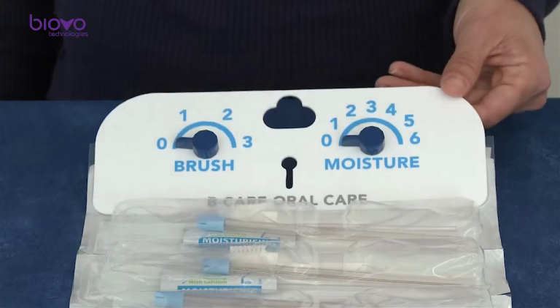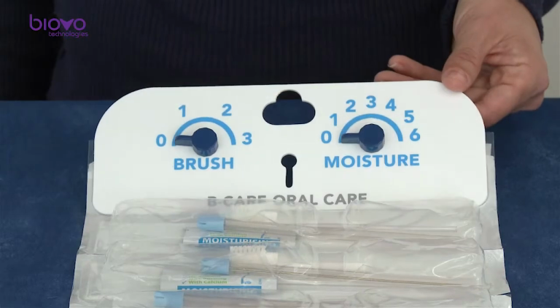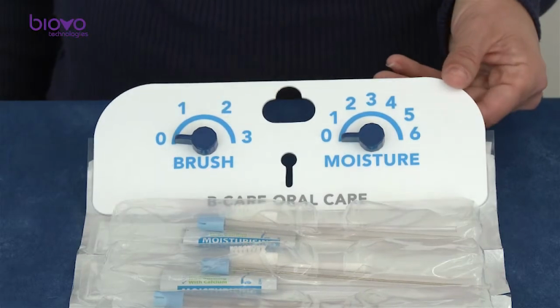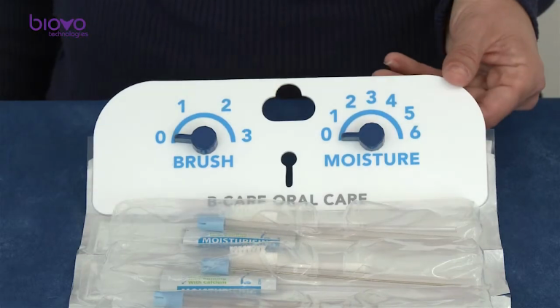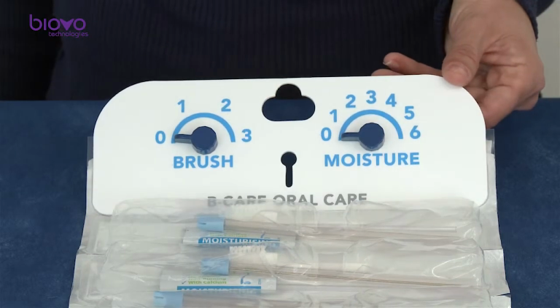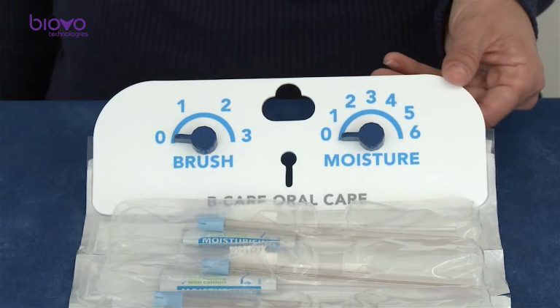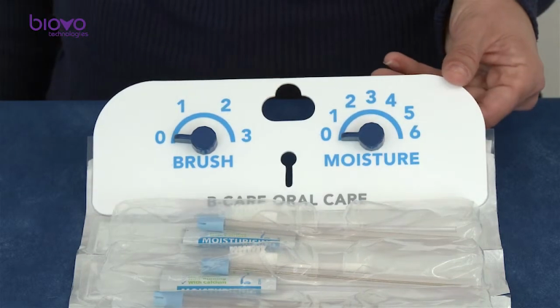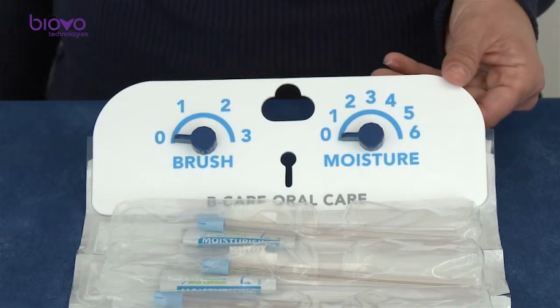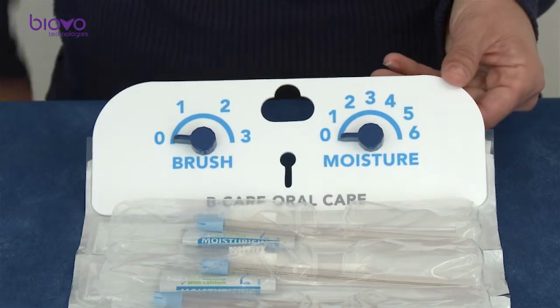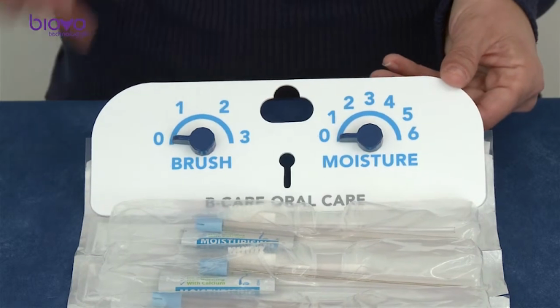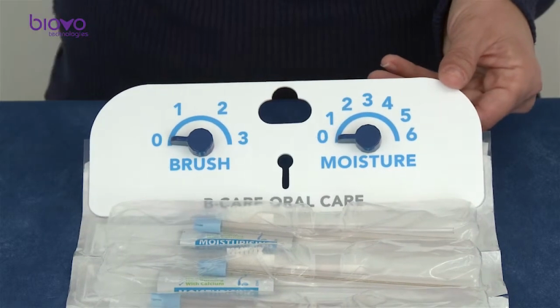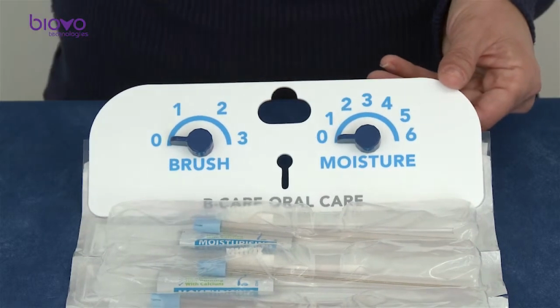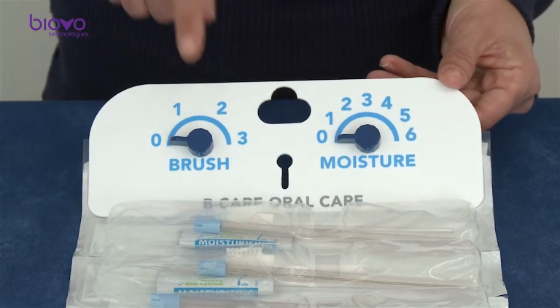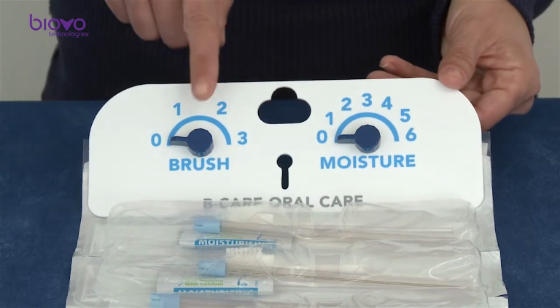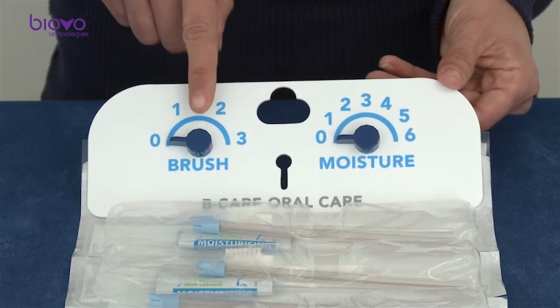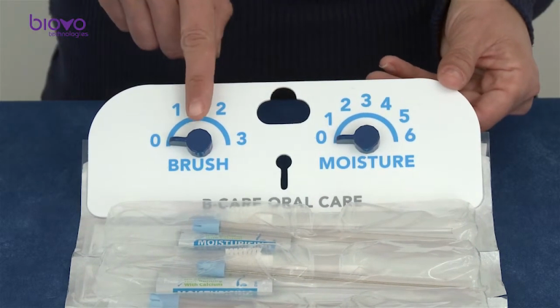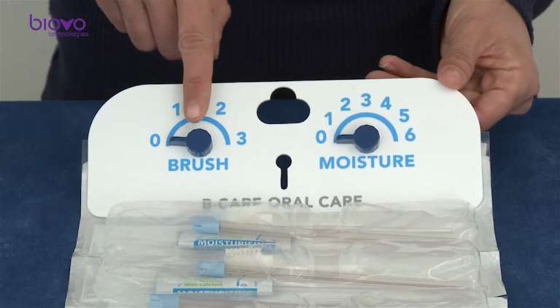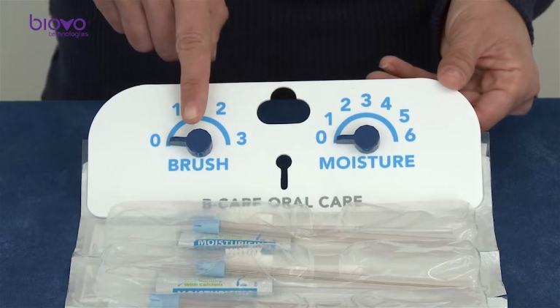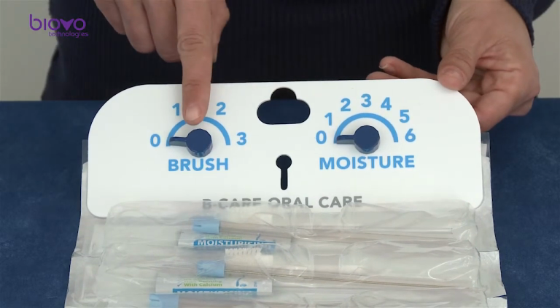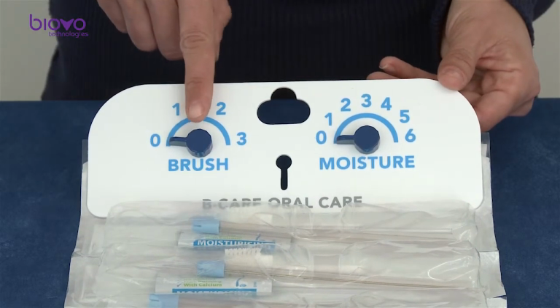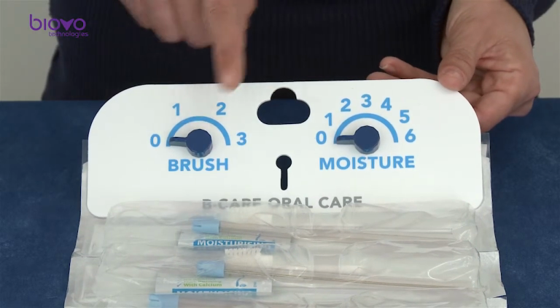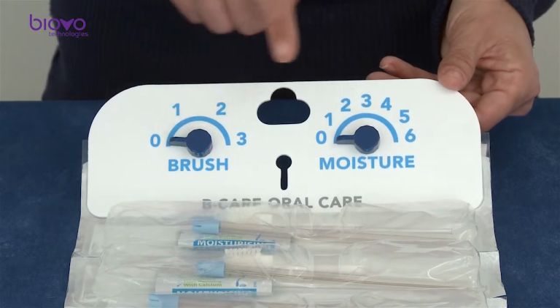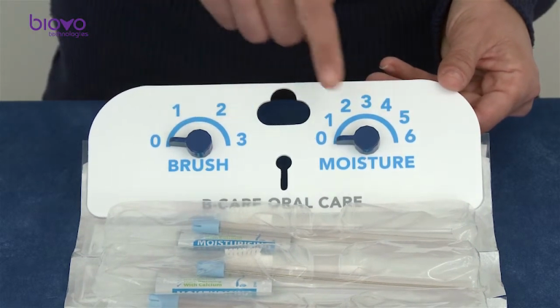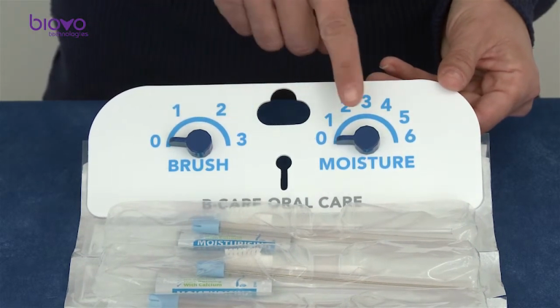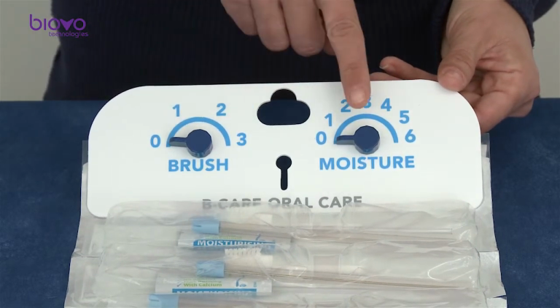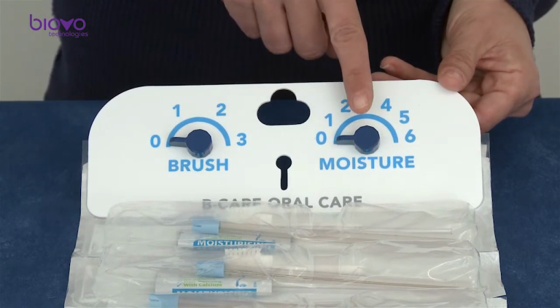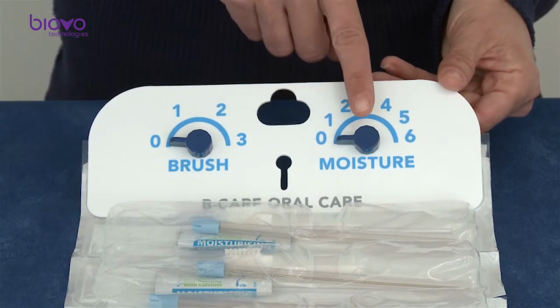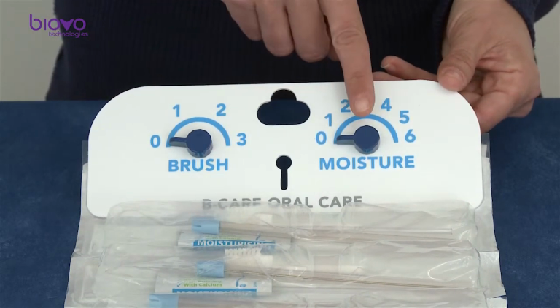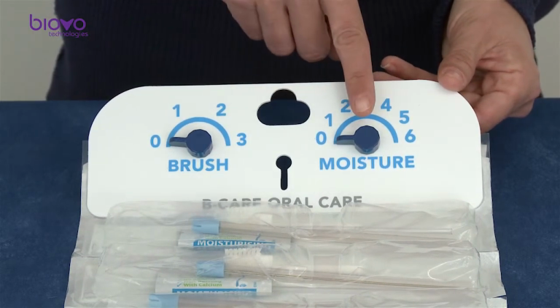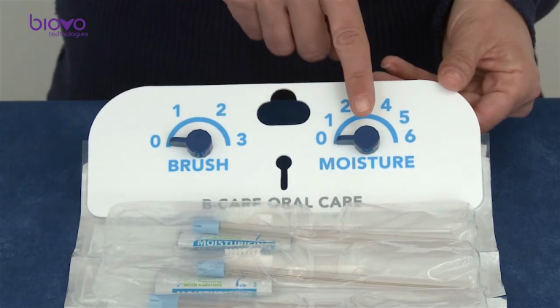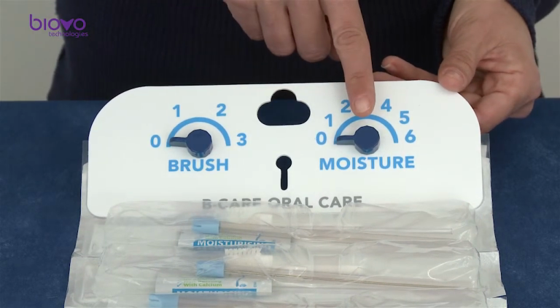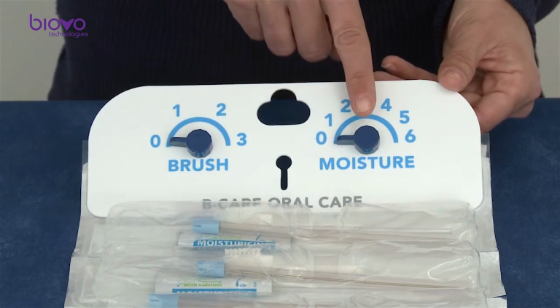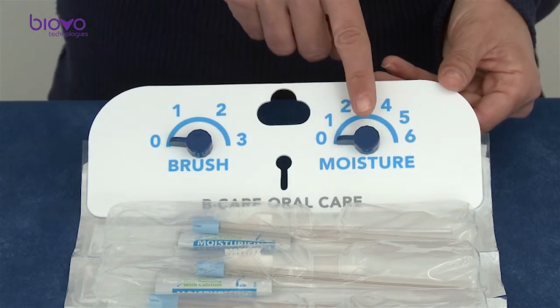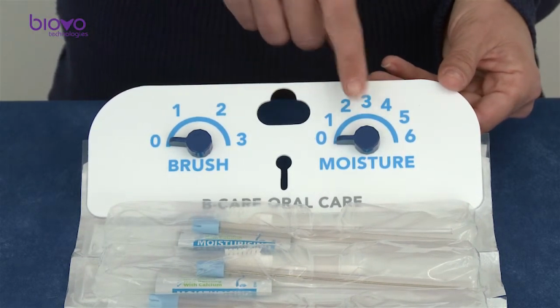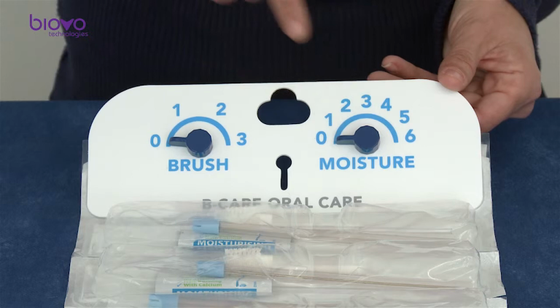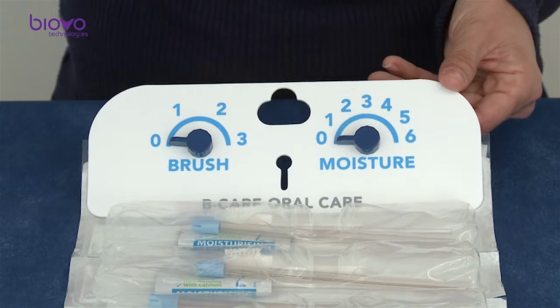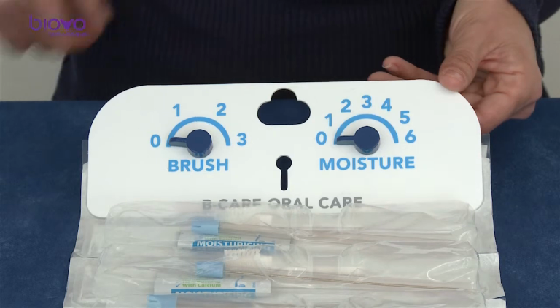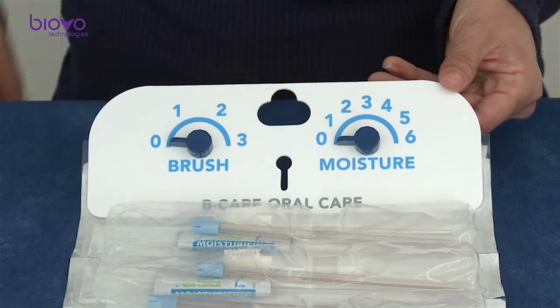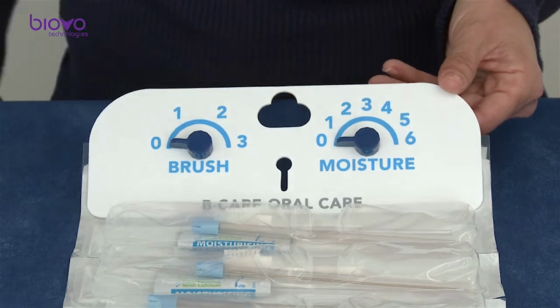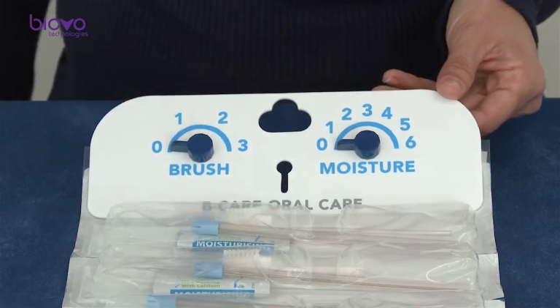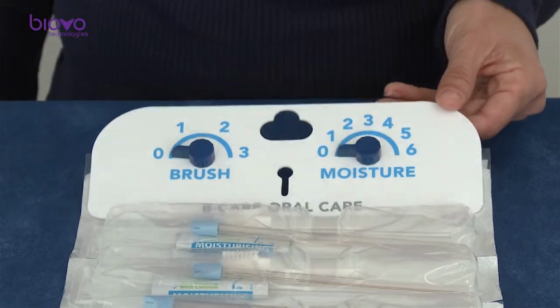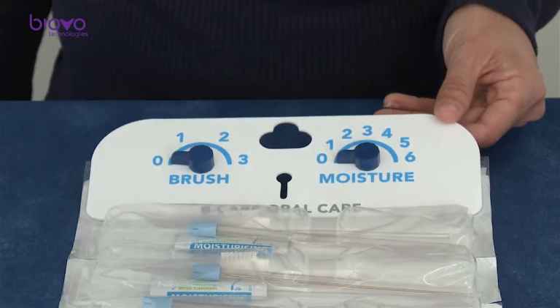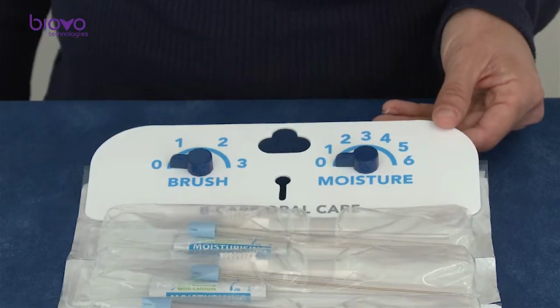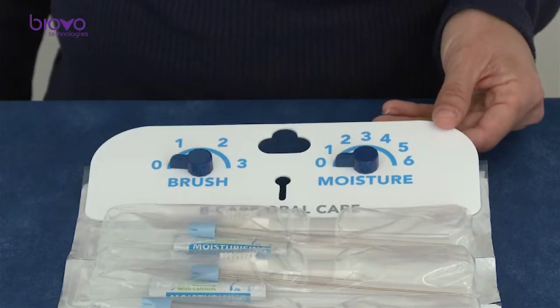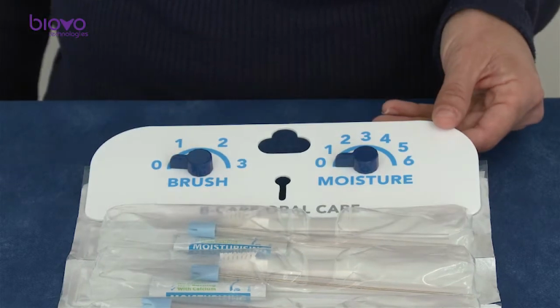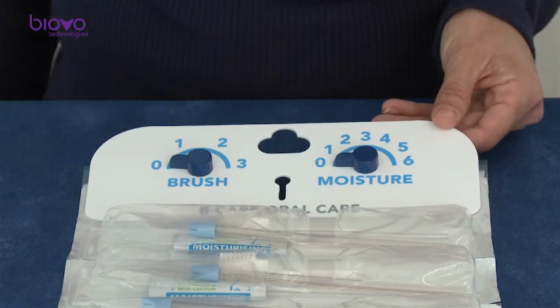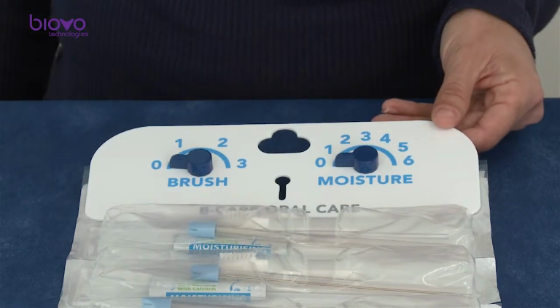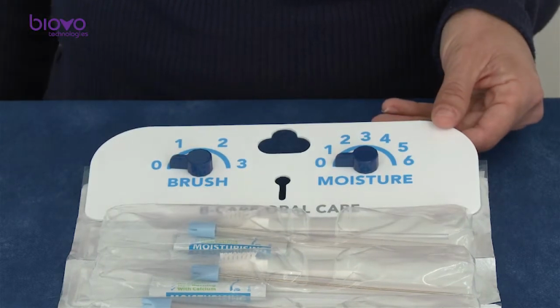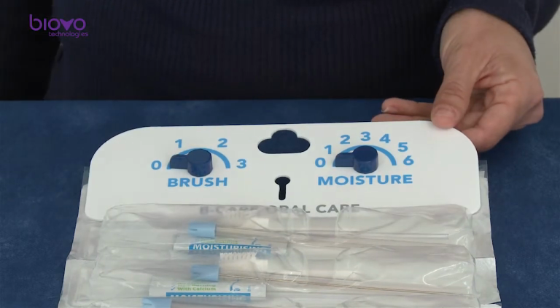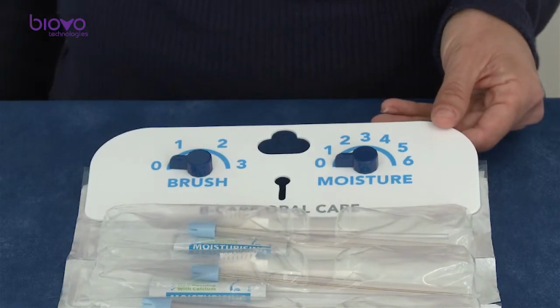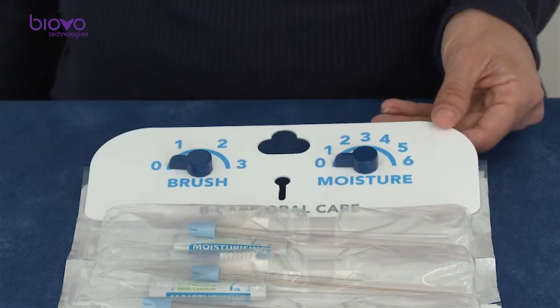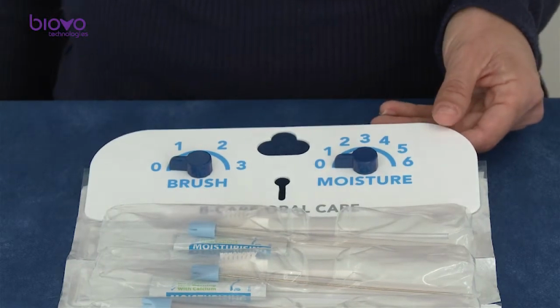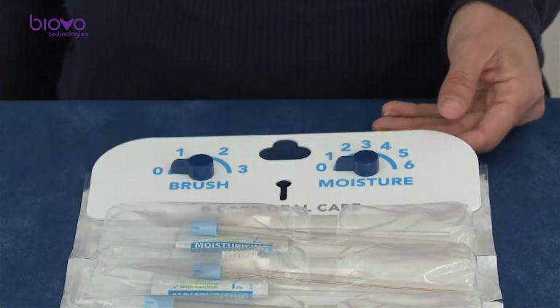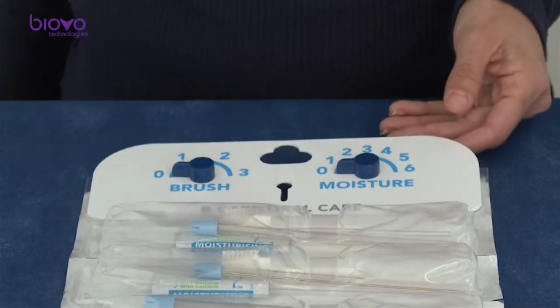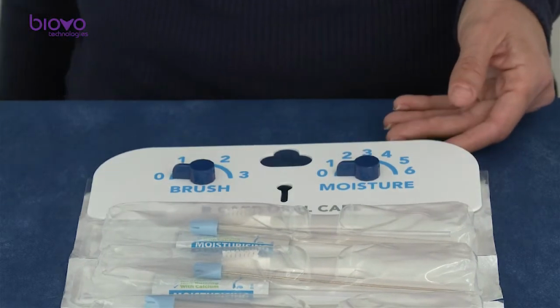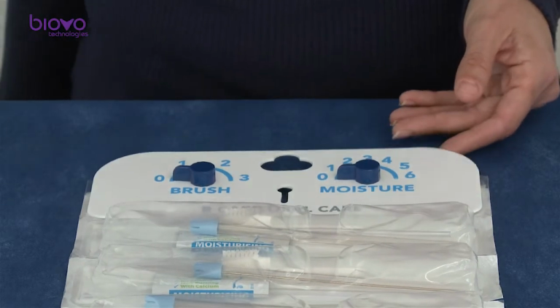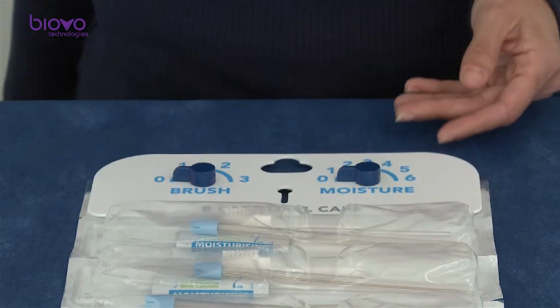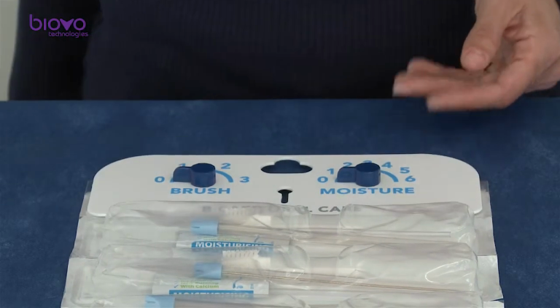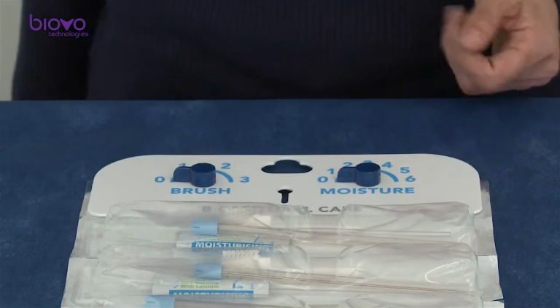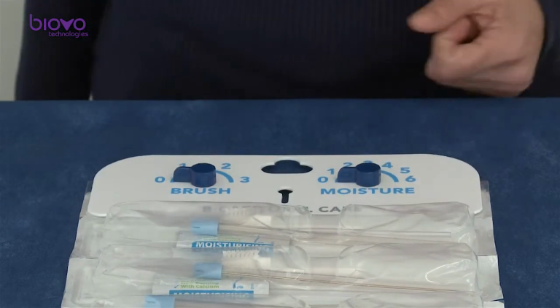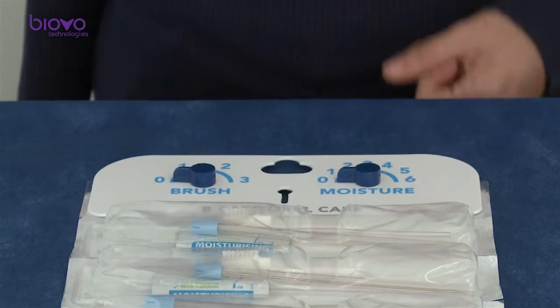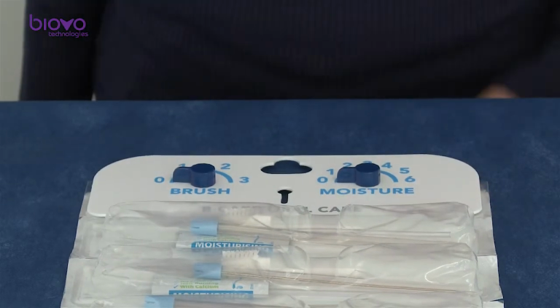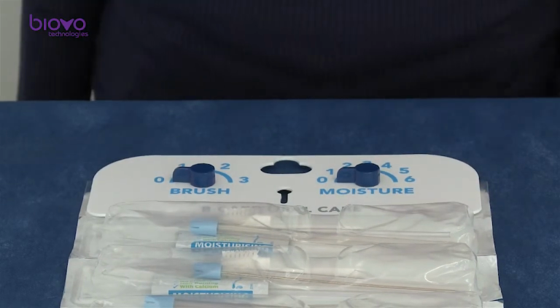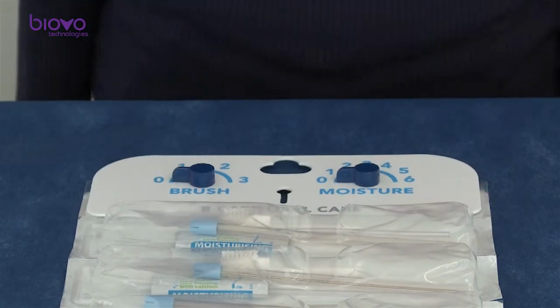On the board, there are two counting dials which allow you to keep track of the operations done during the 24-hour cycle.